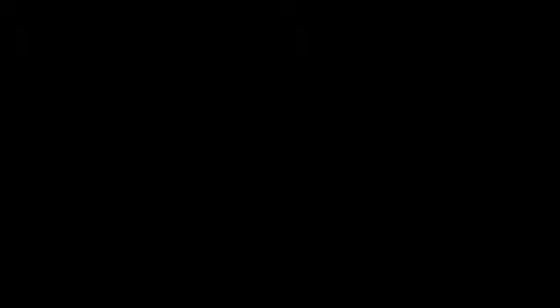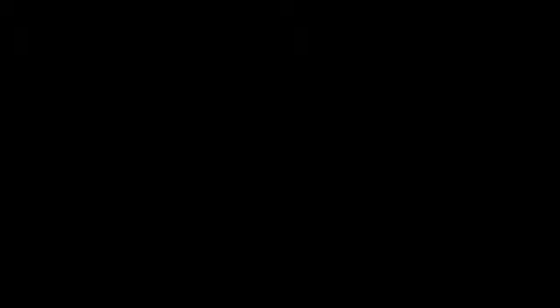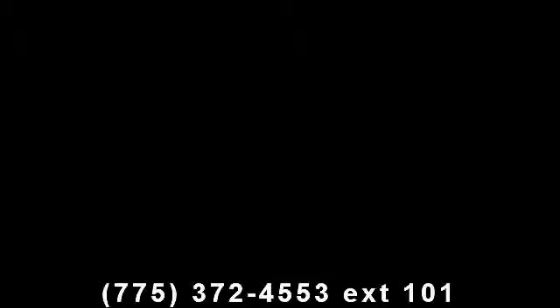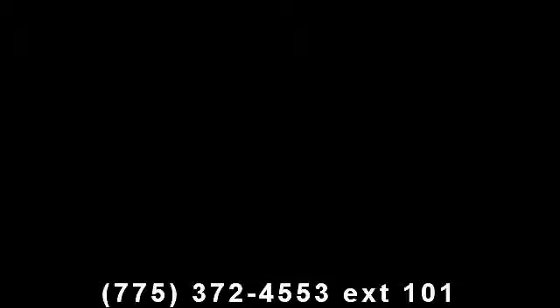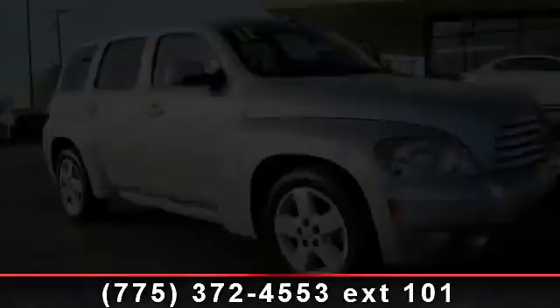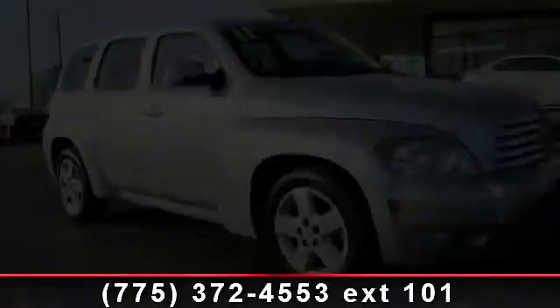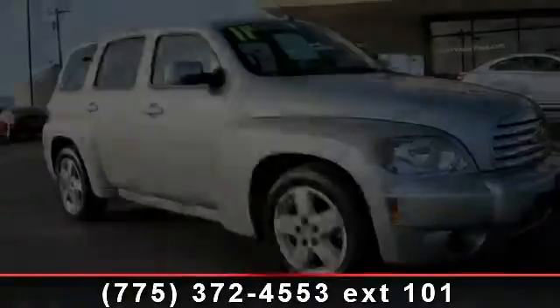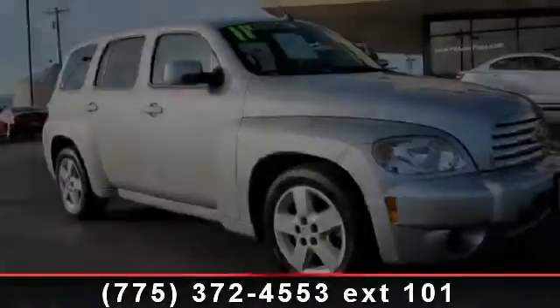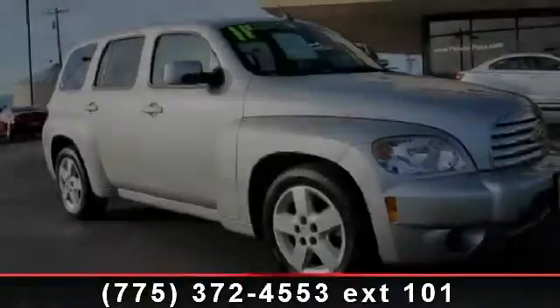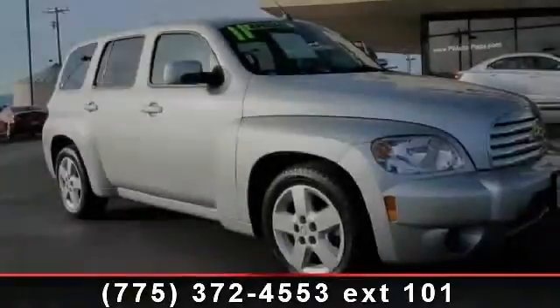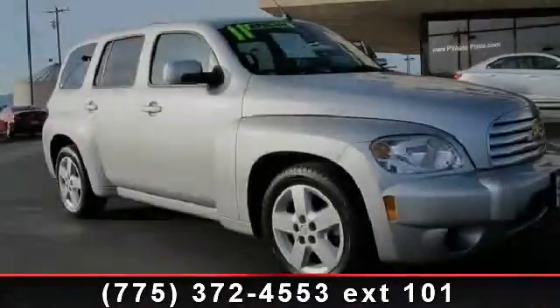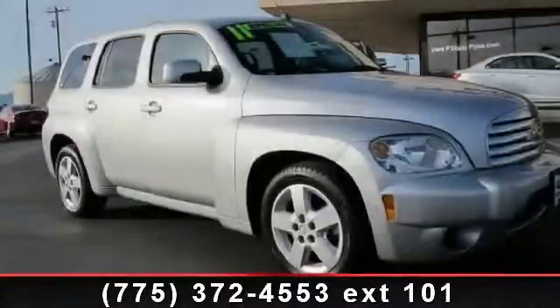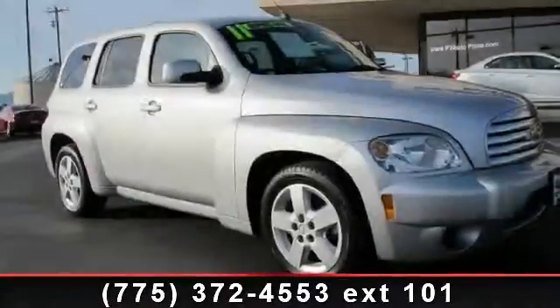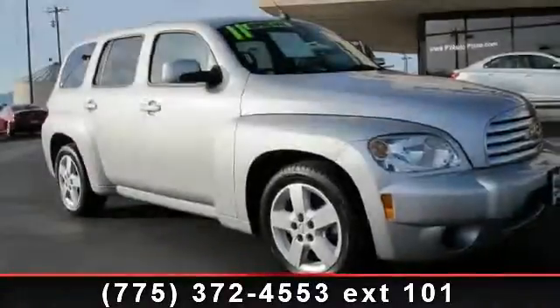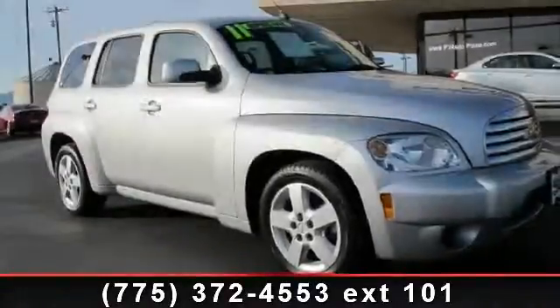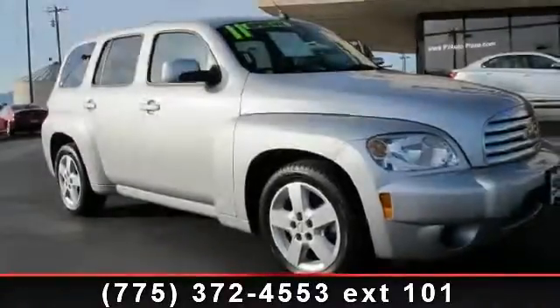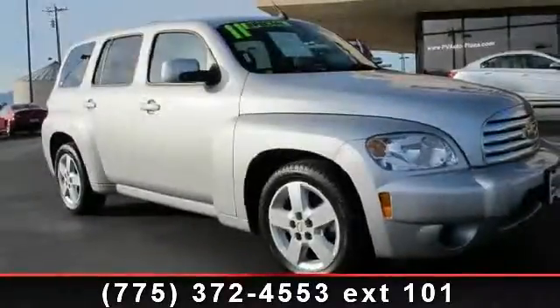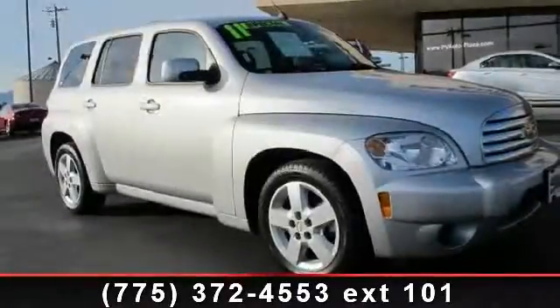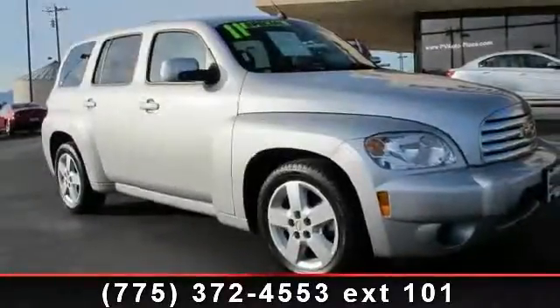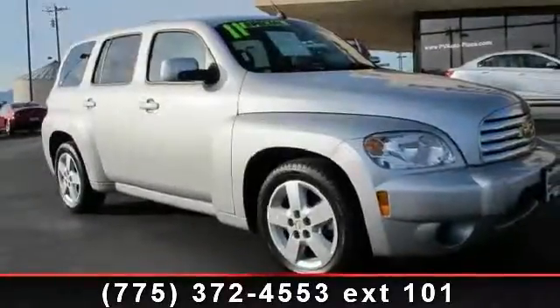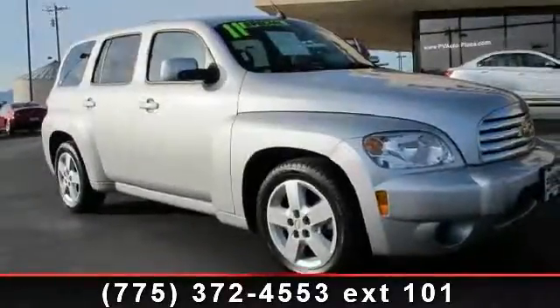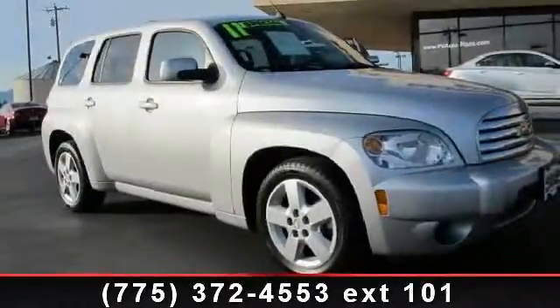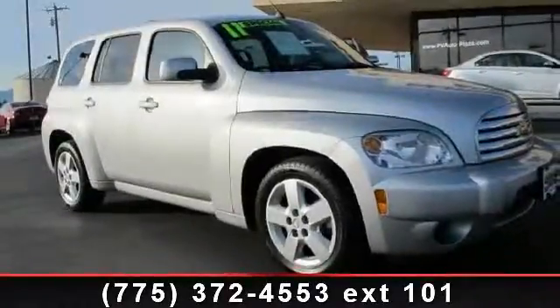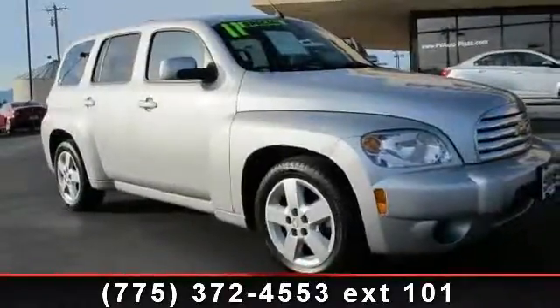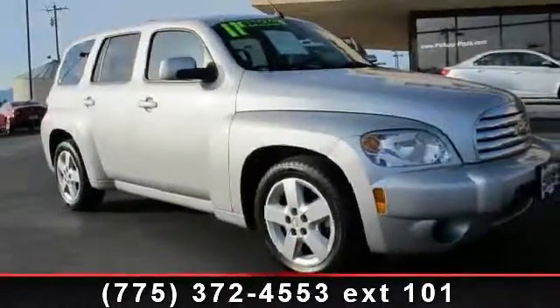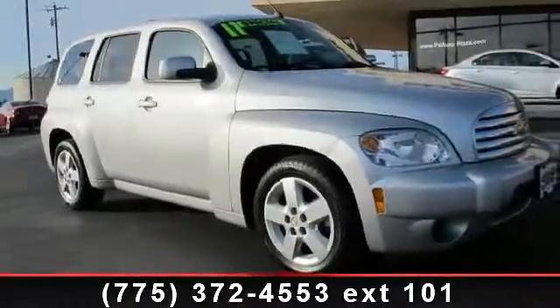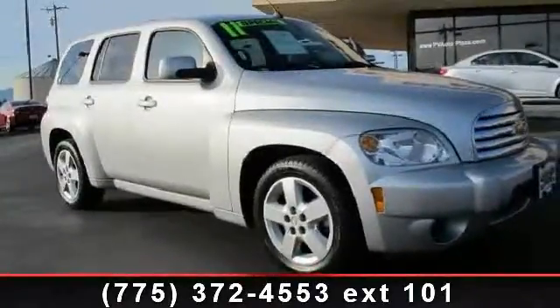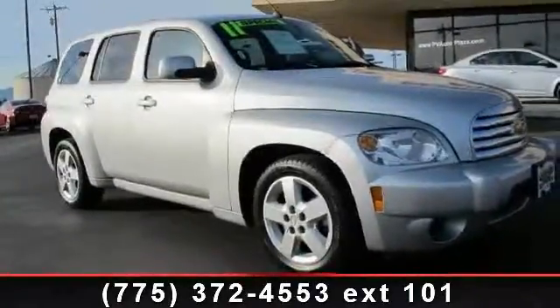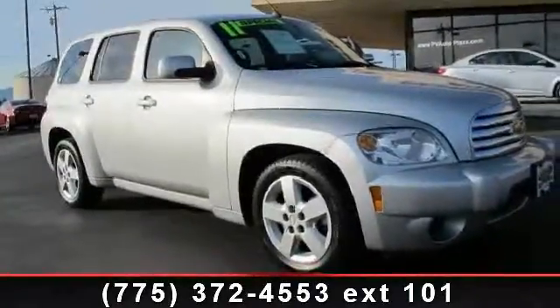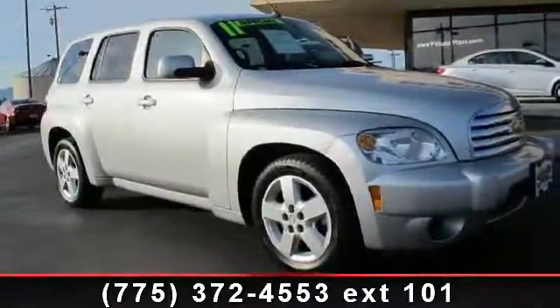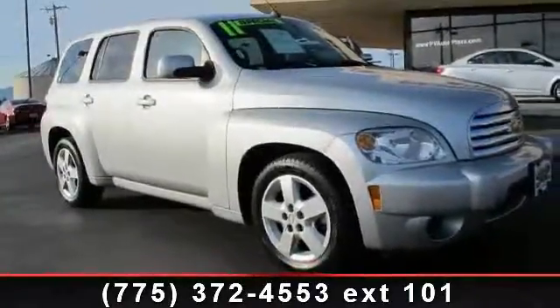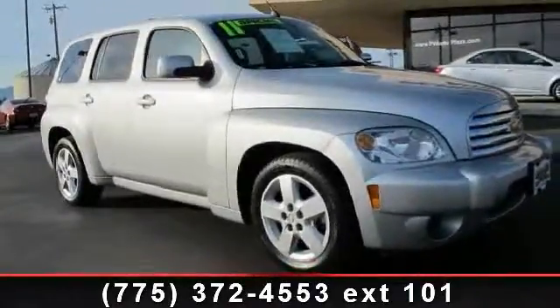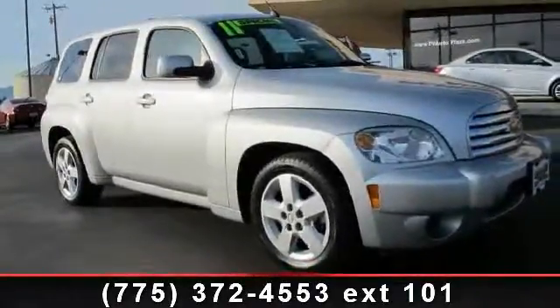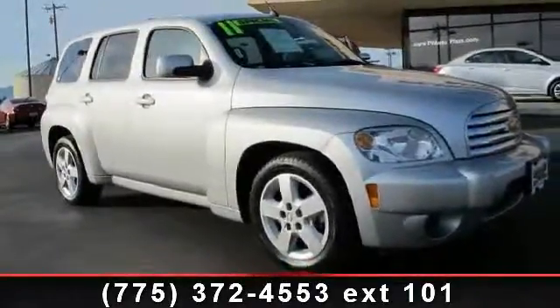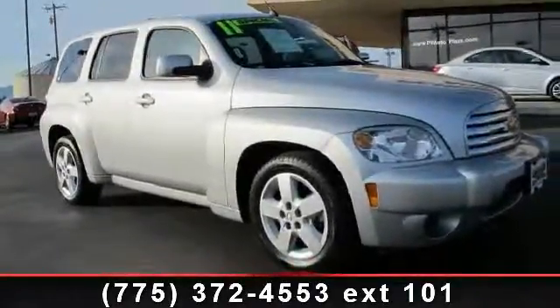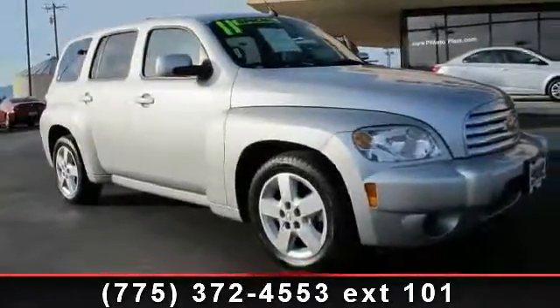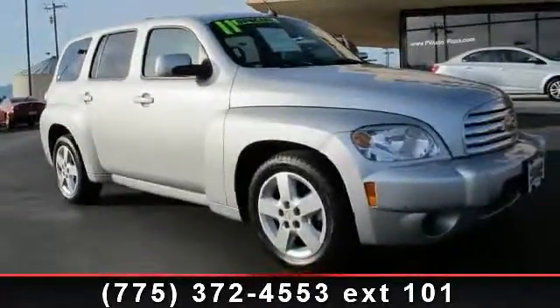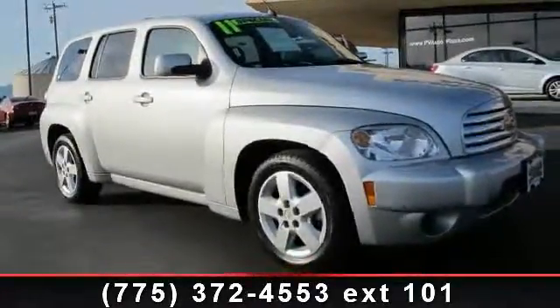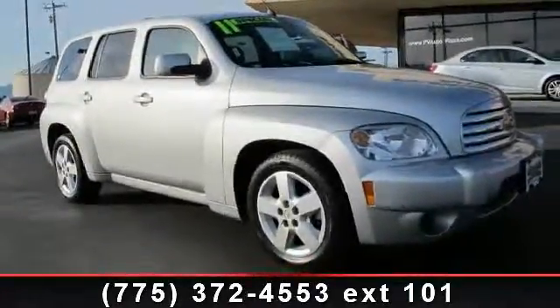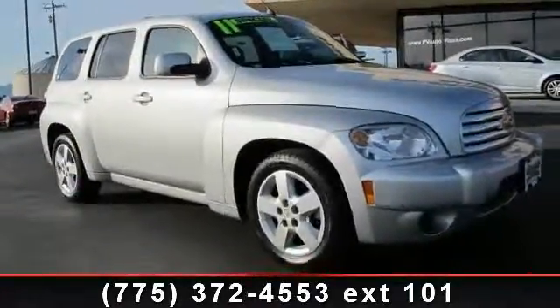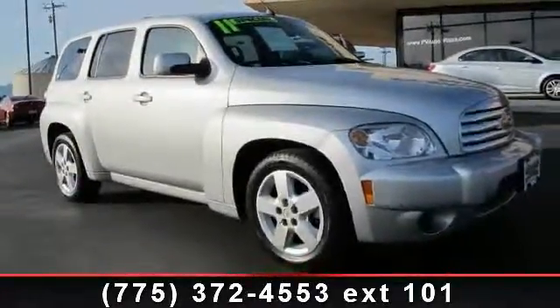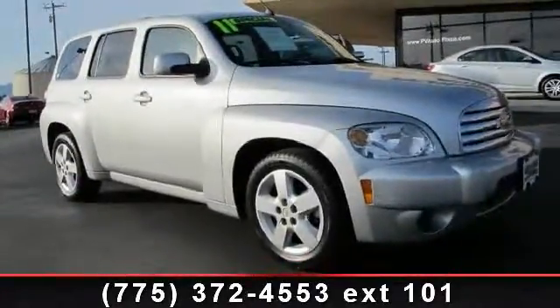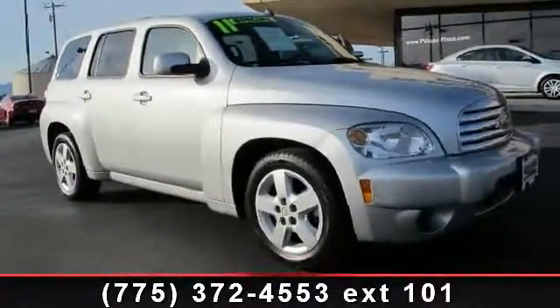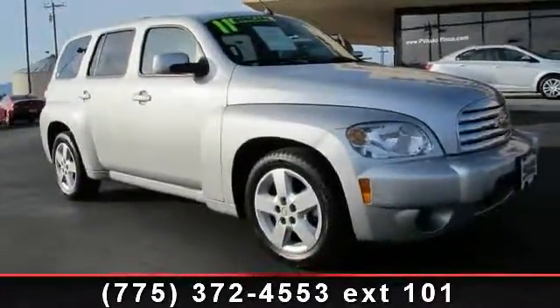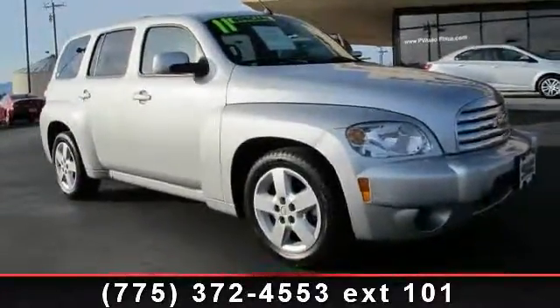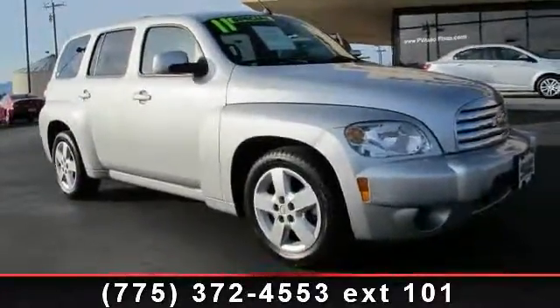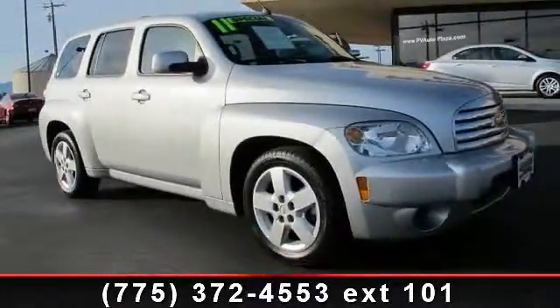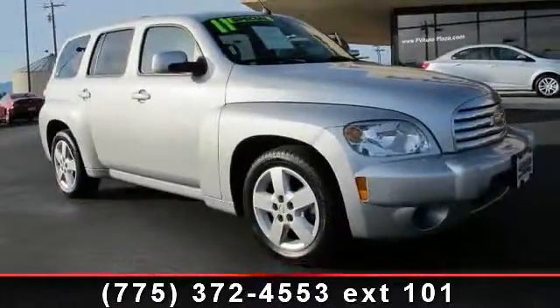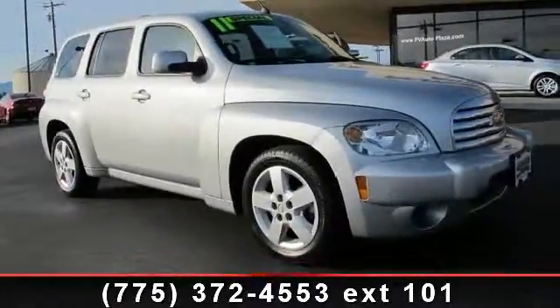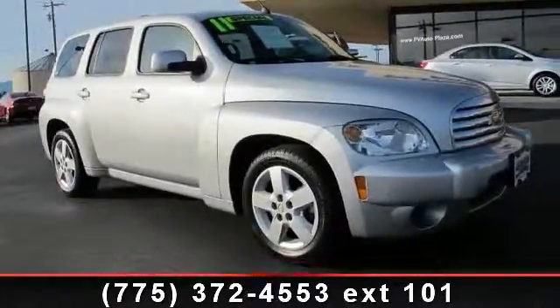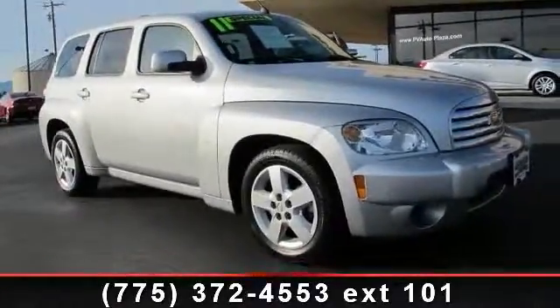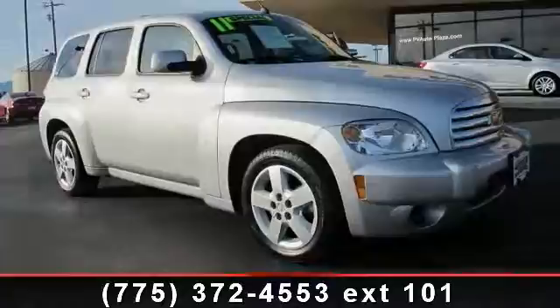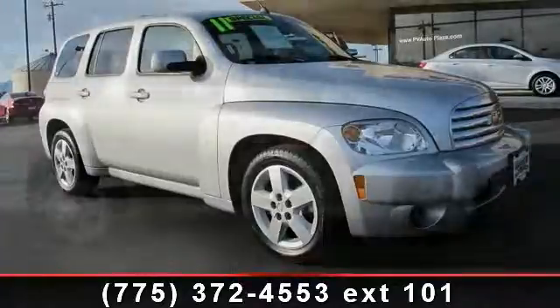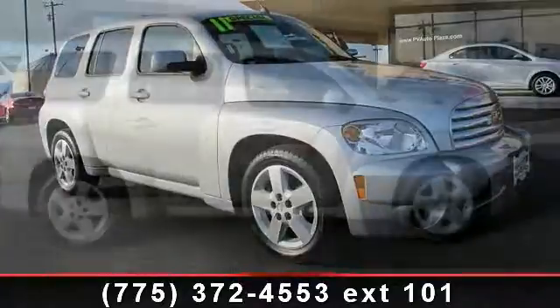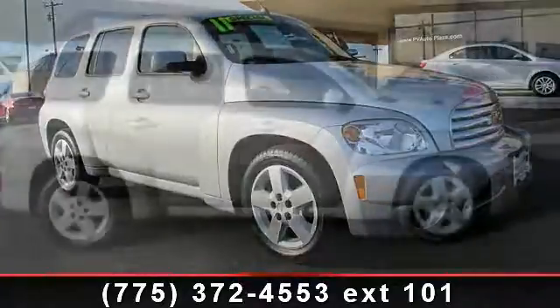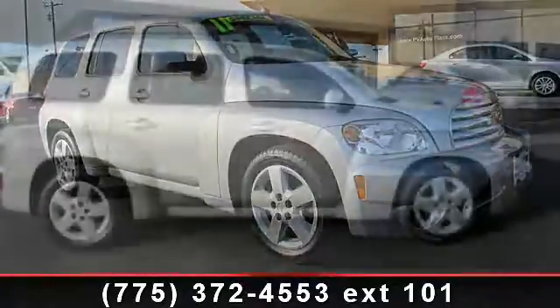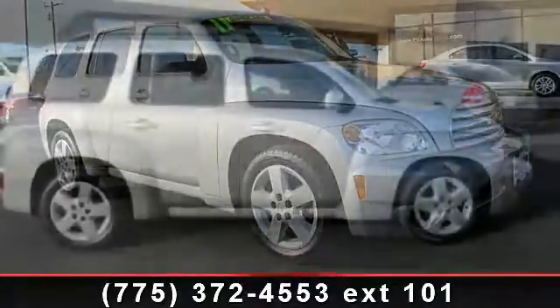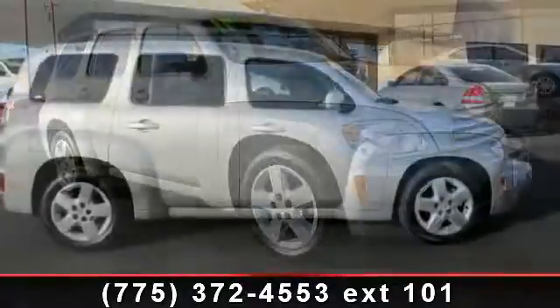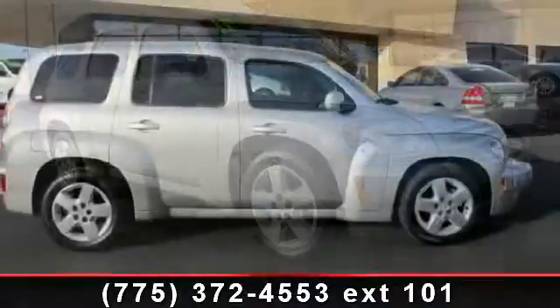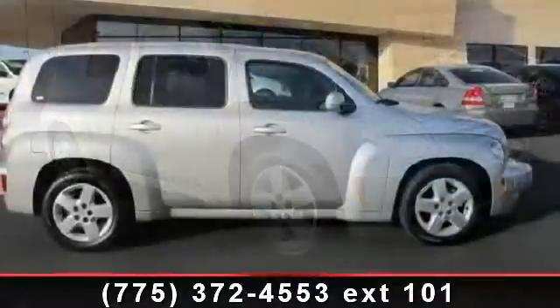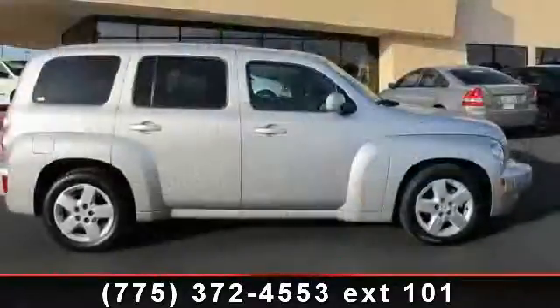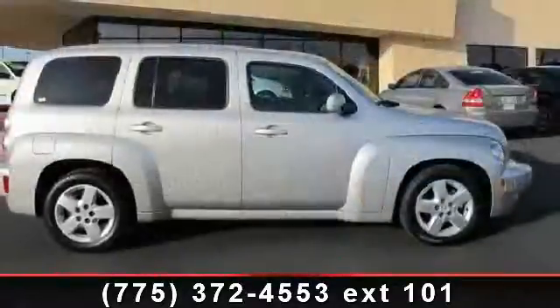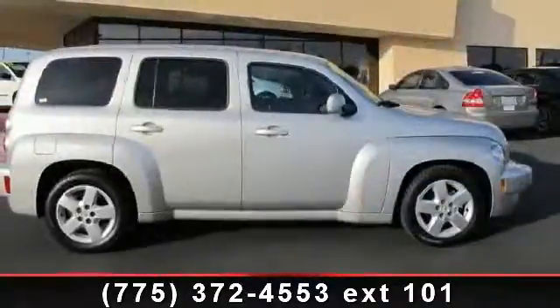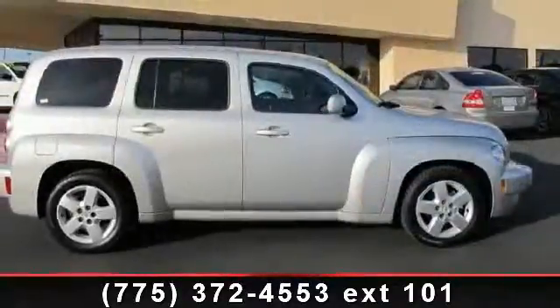Imagine yourself in this 2011 Chevrolet HHR. This may be the set of wheels you've been looking for.